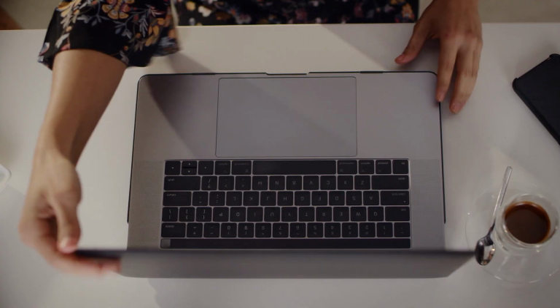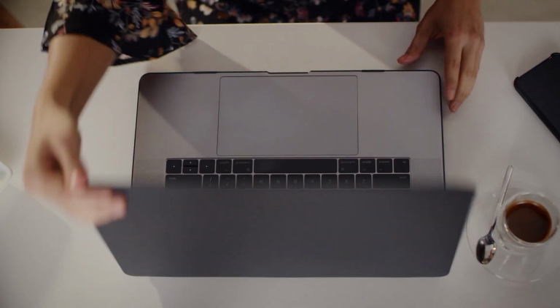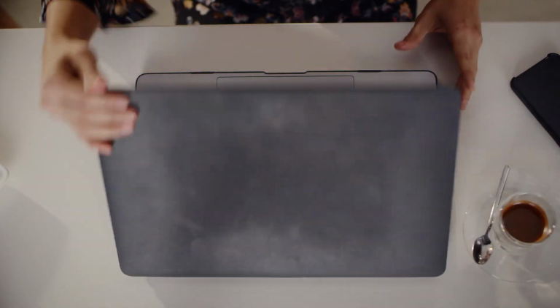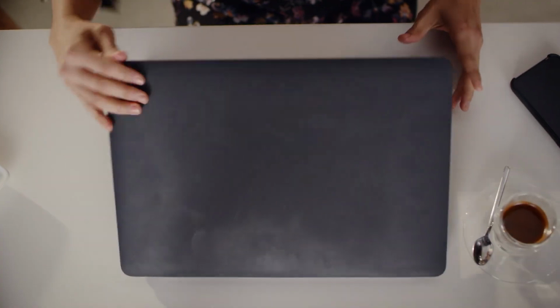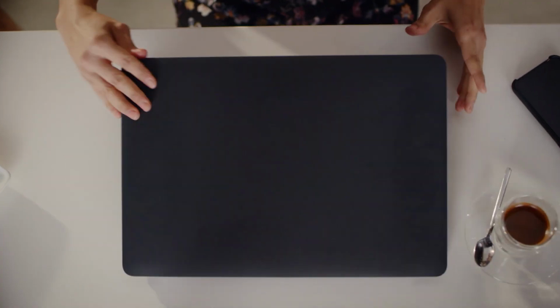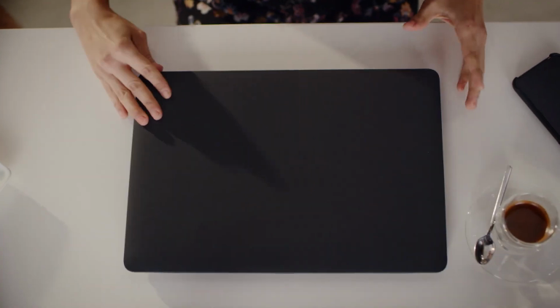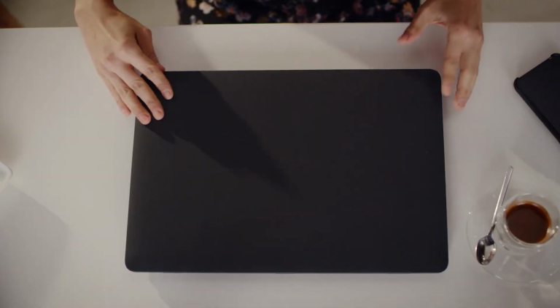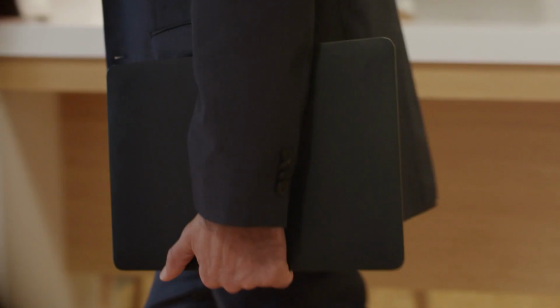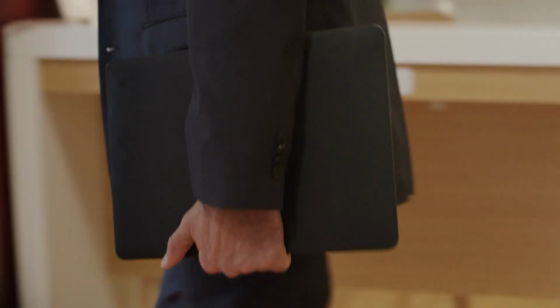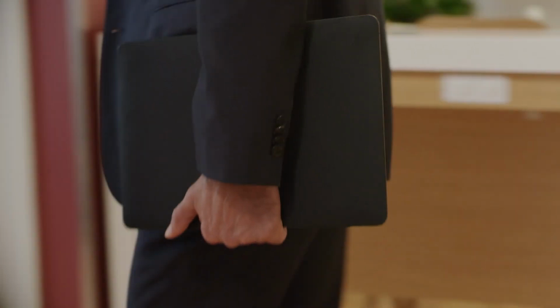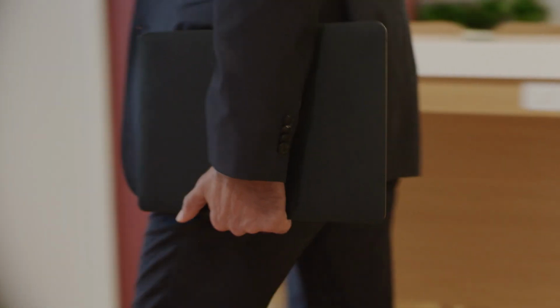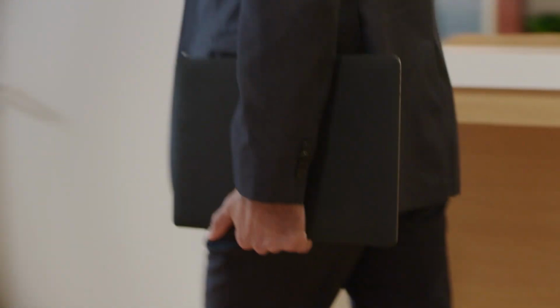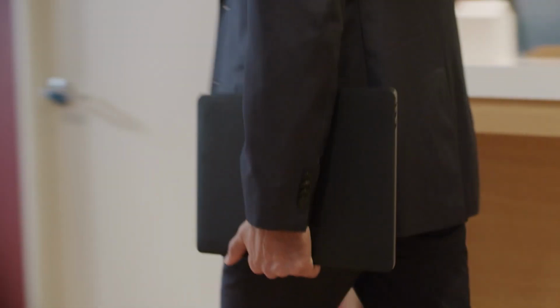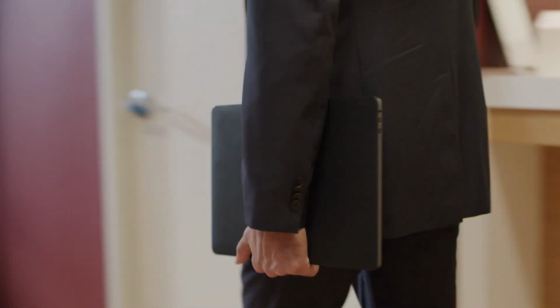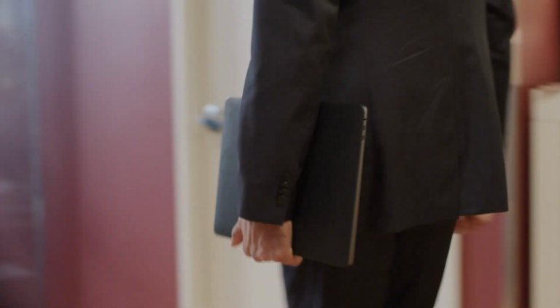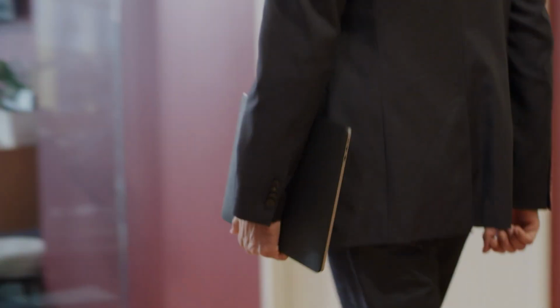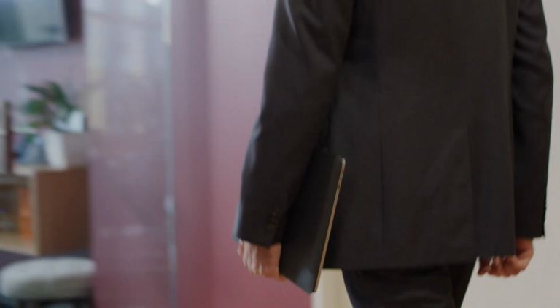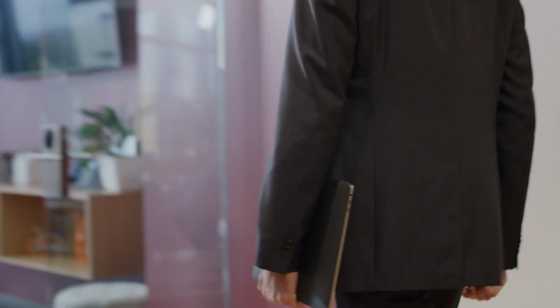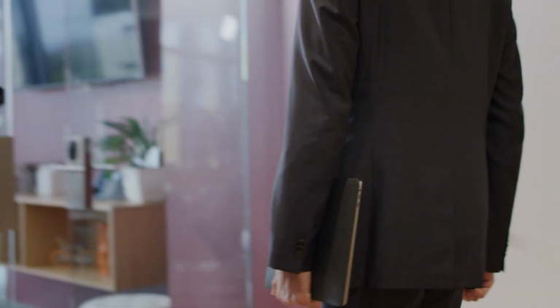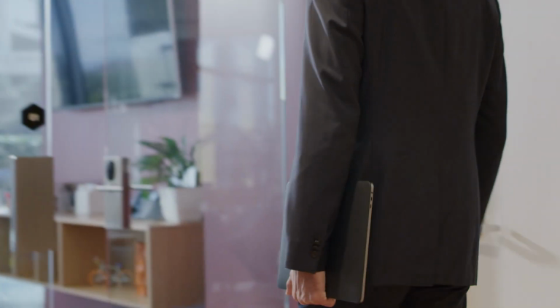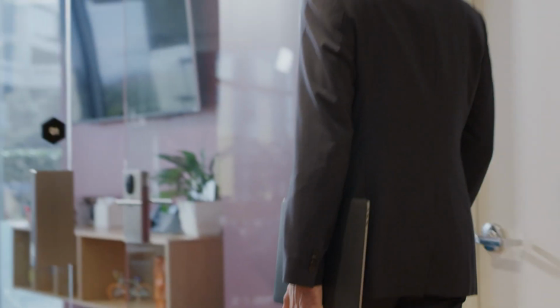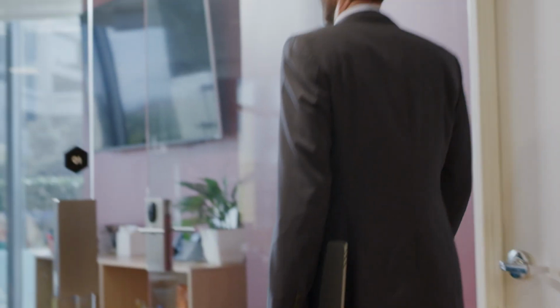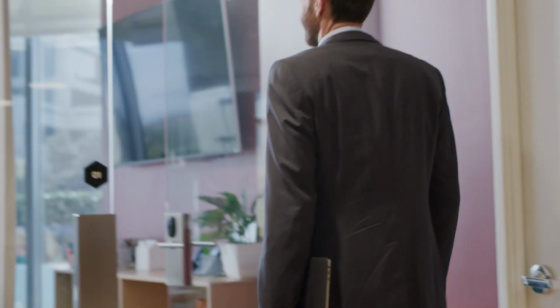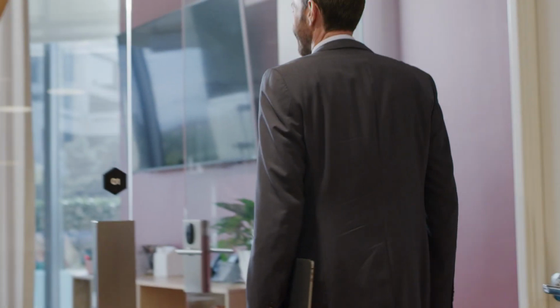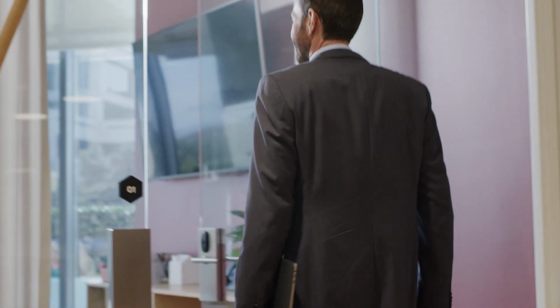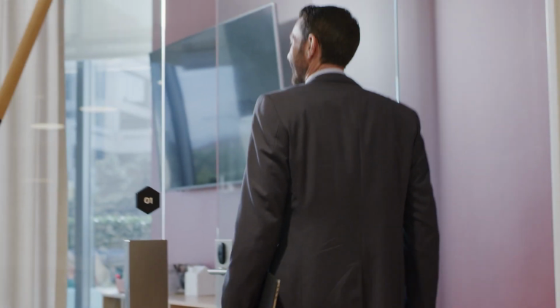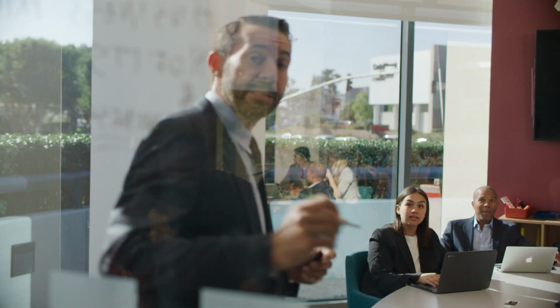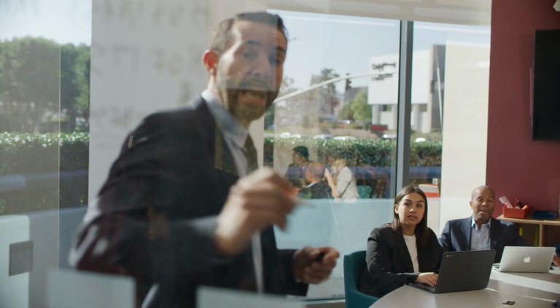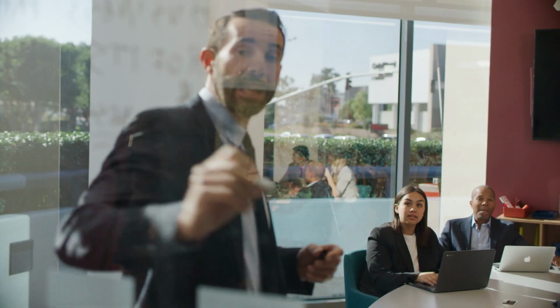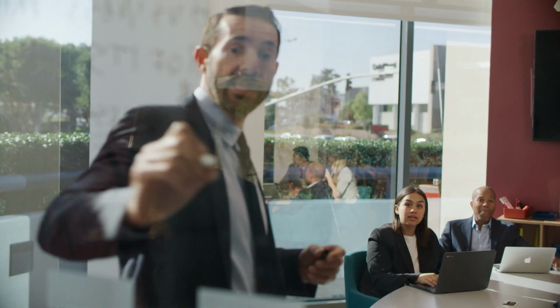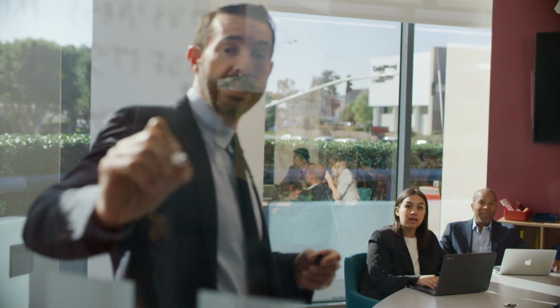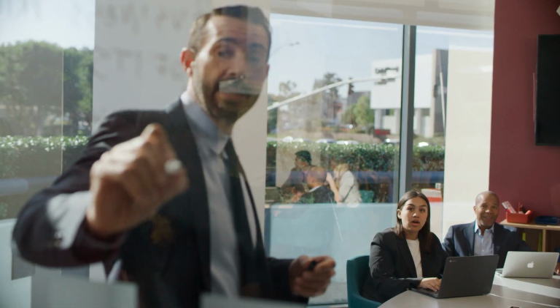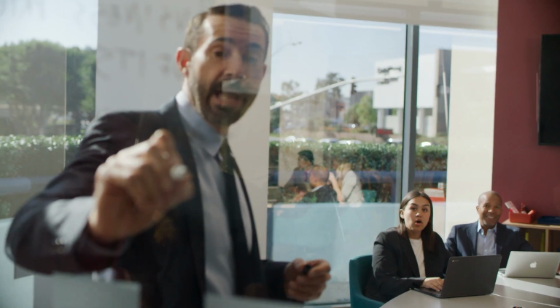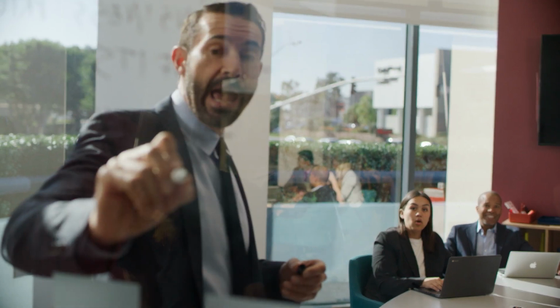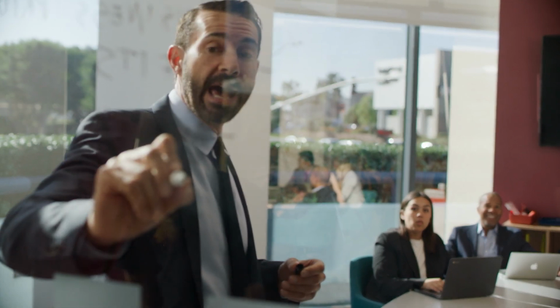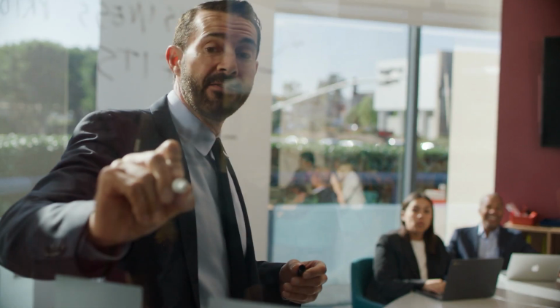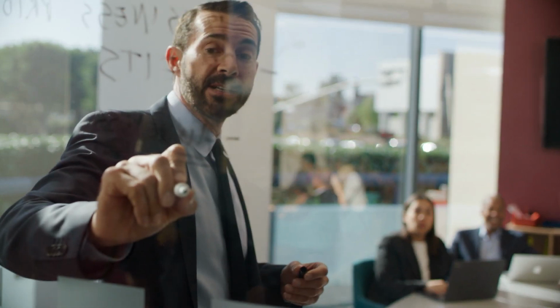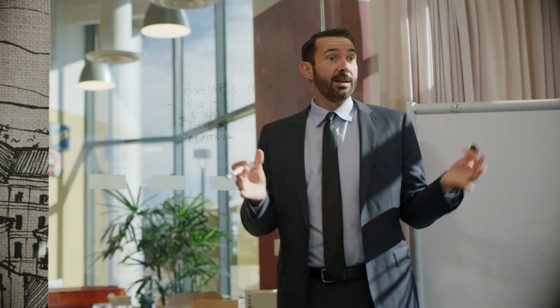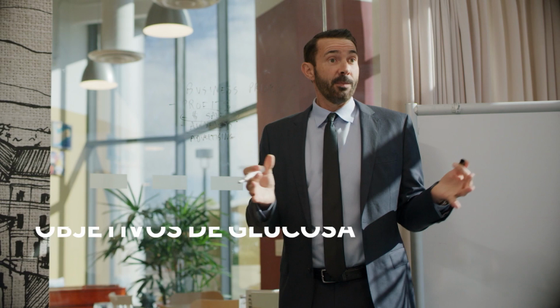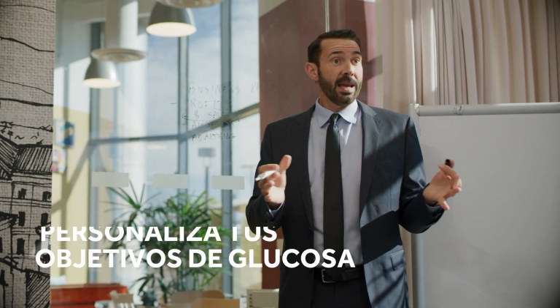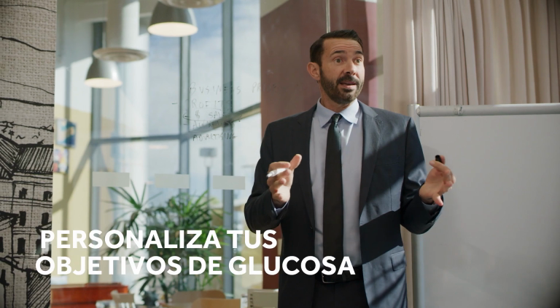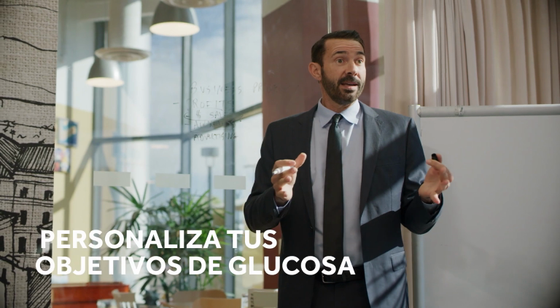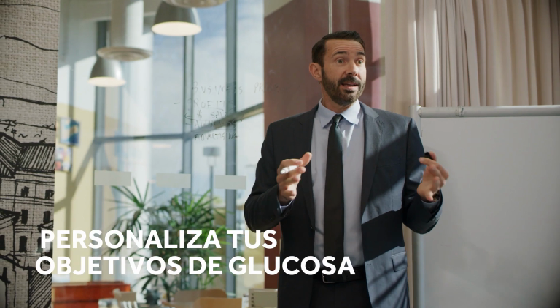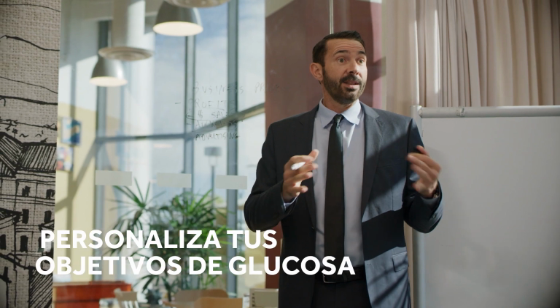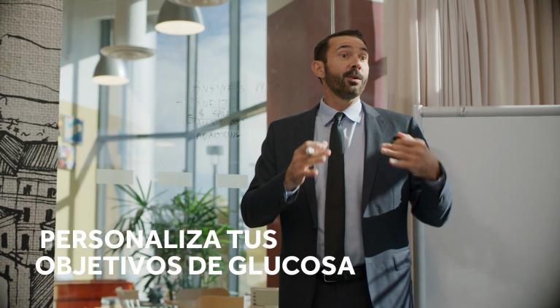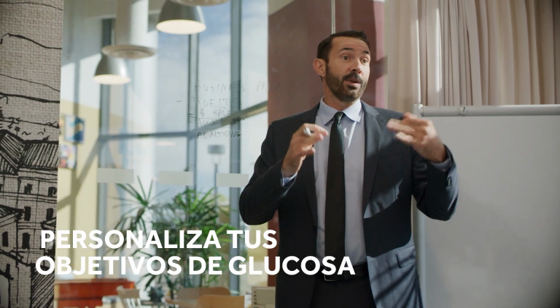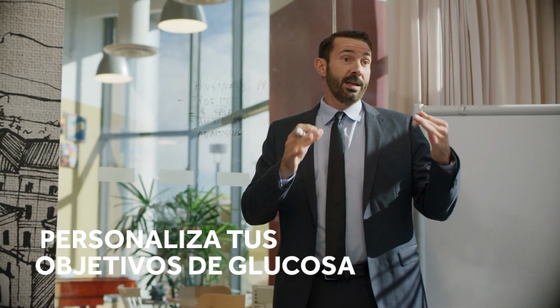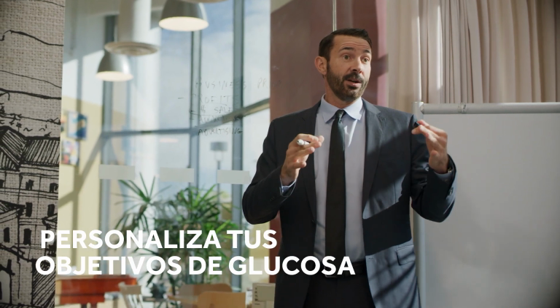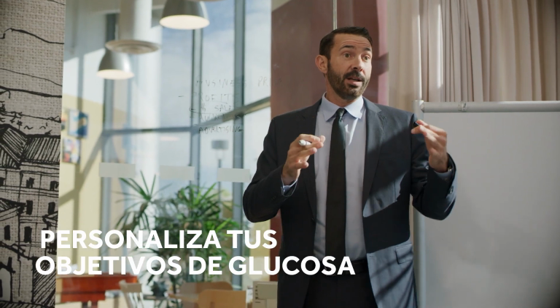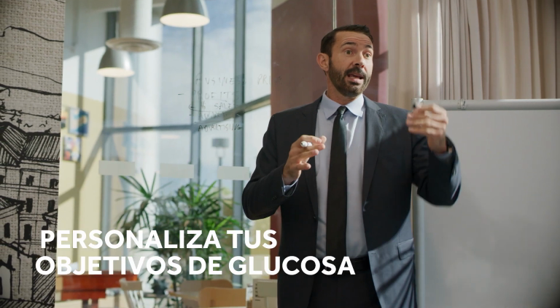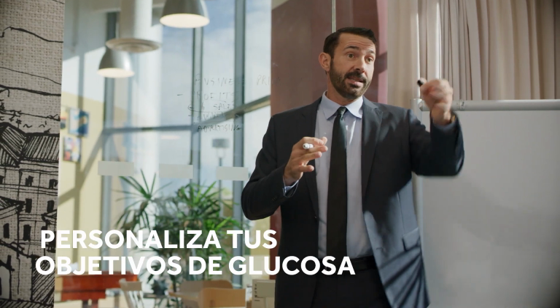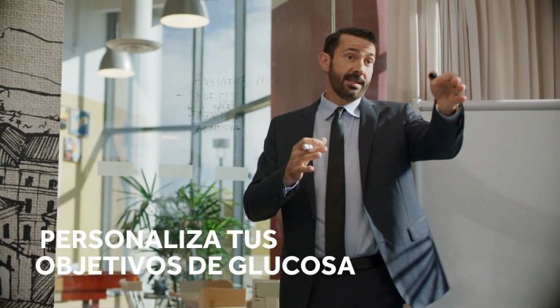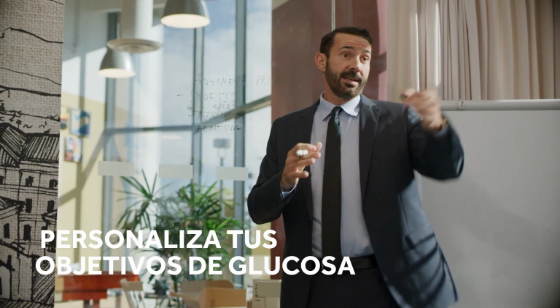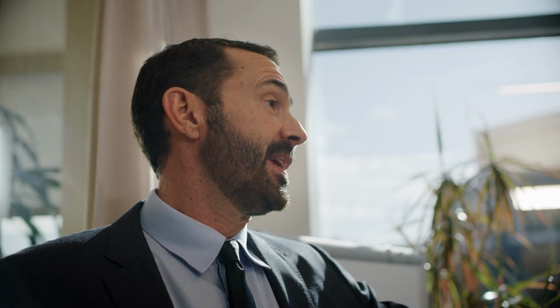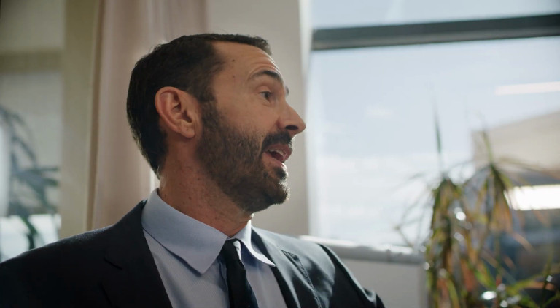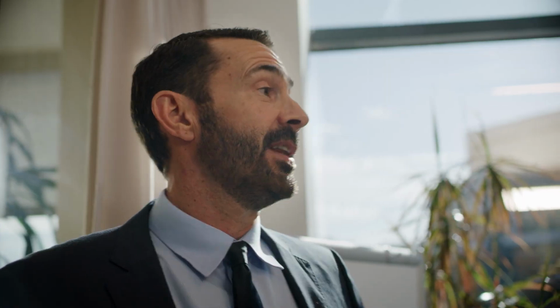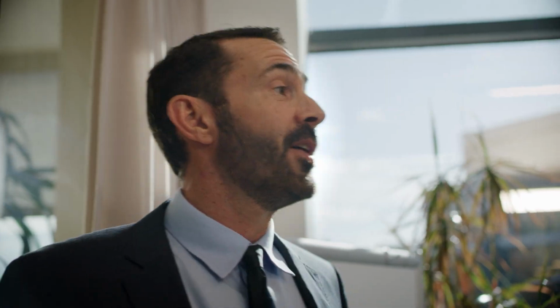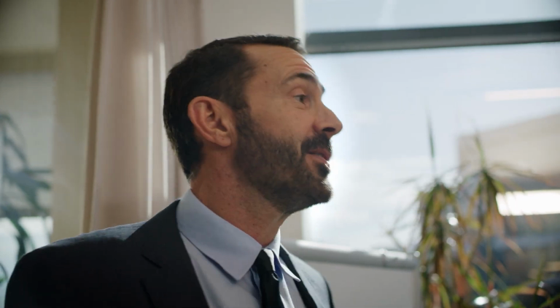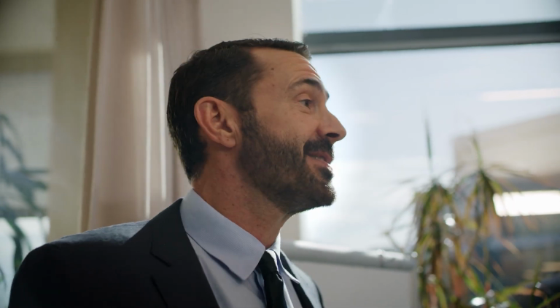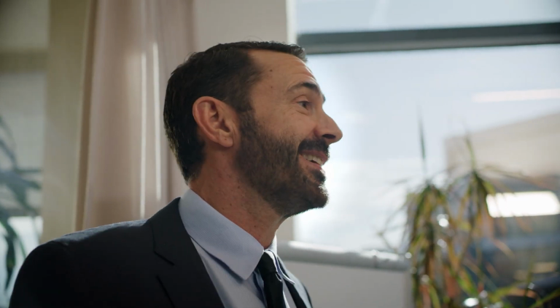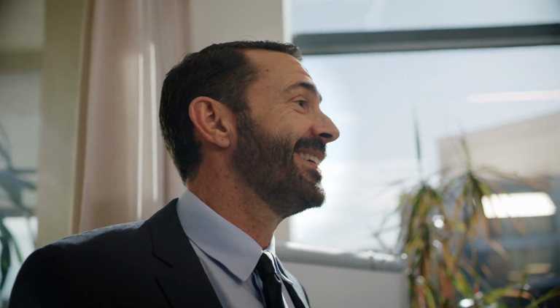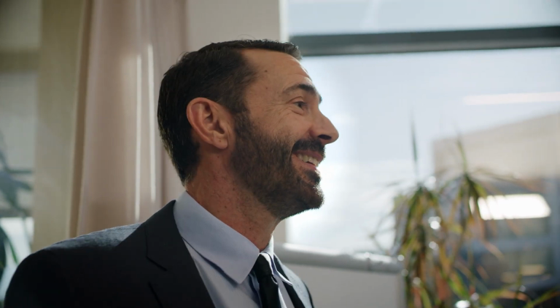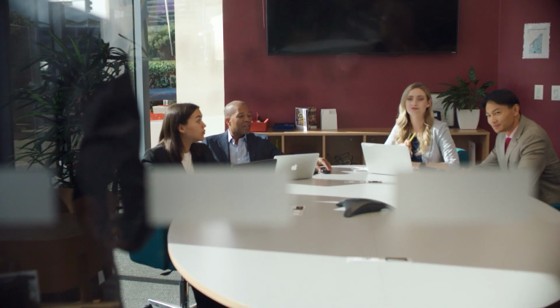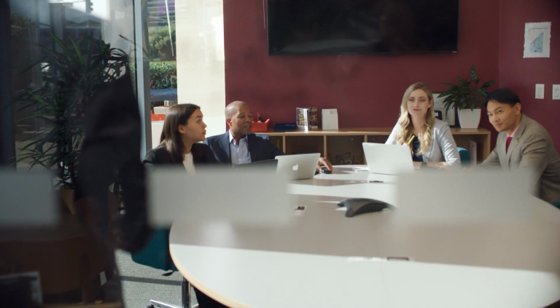Only the MiniMed 780G system lets you select your glucose target for a more personalized way to reach your diabetes goals.